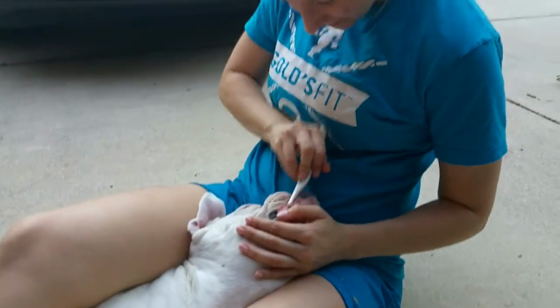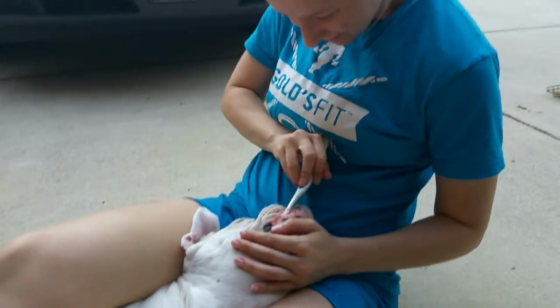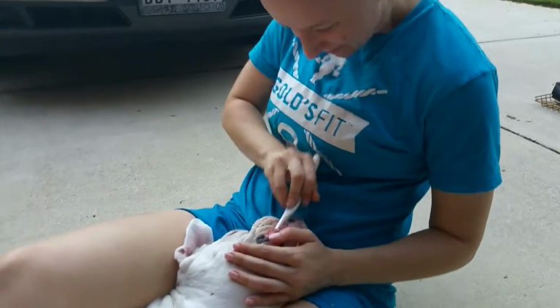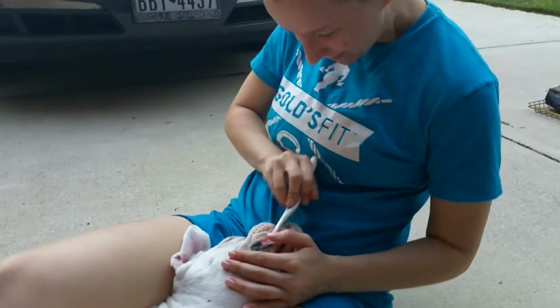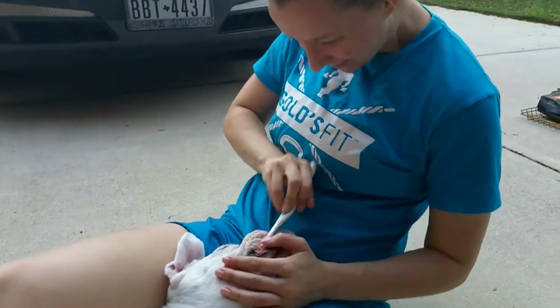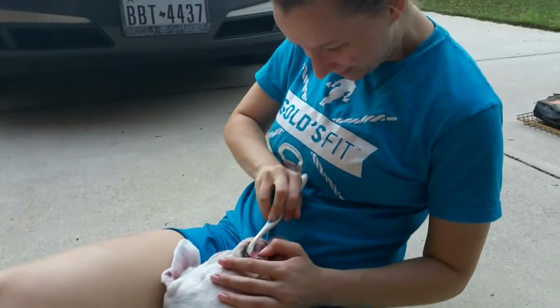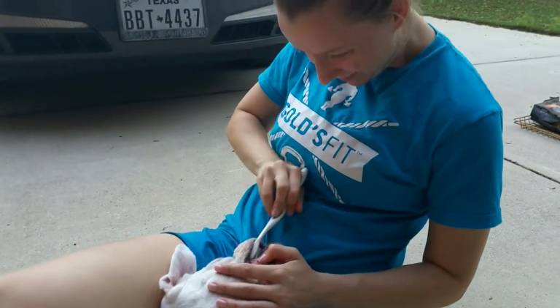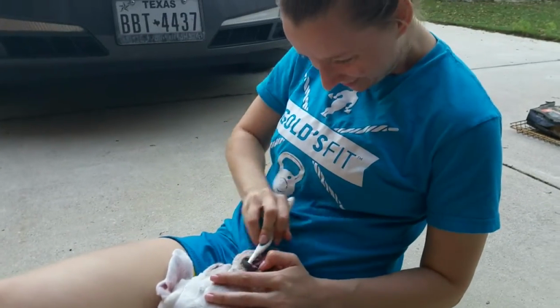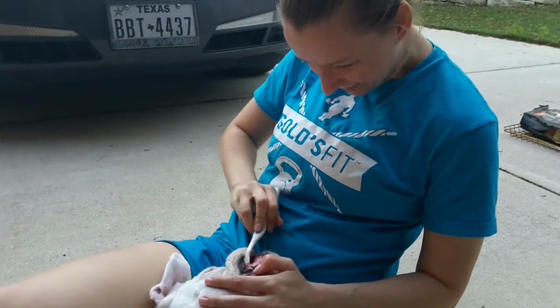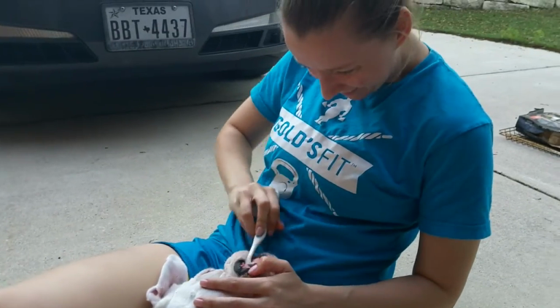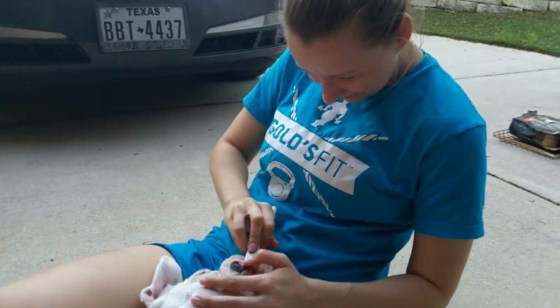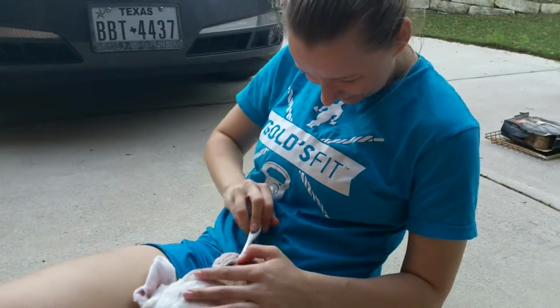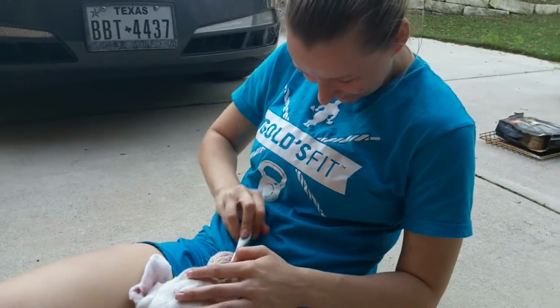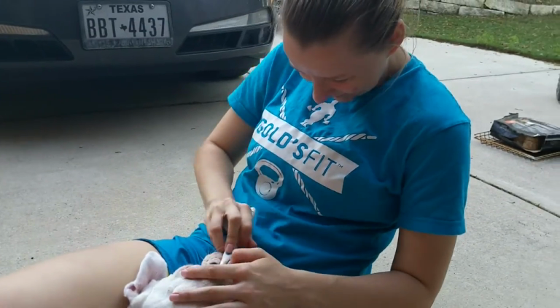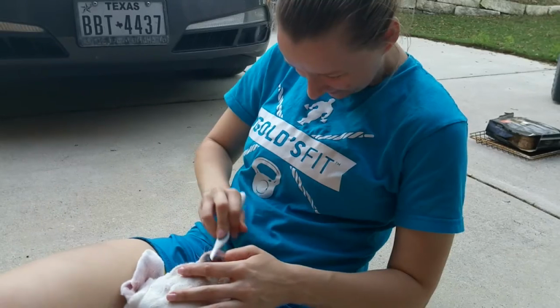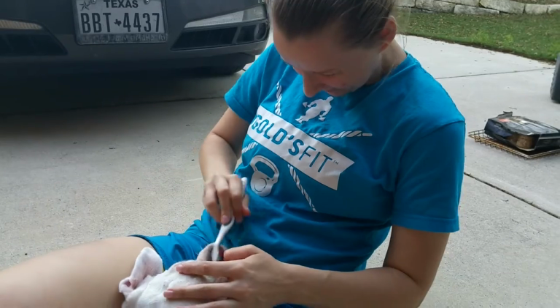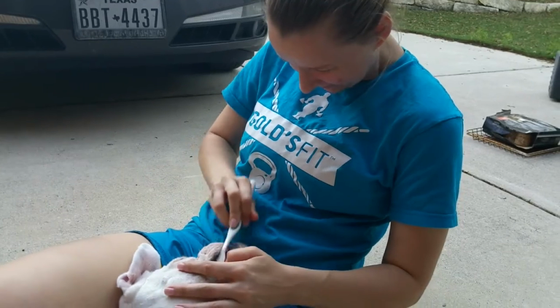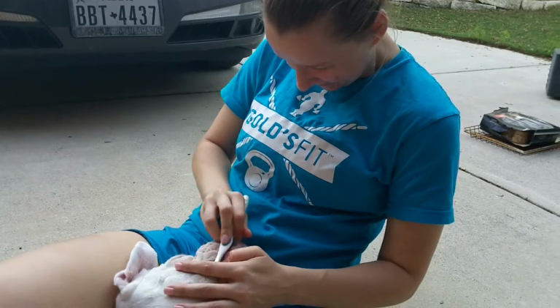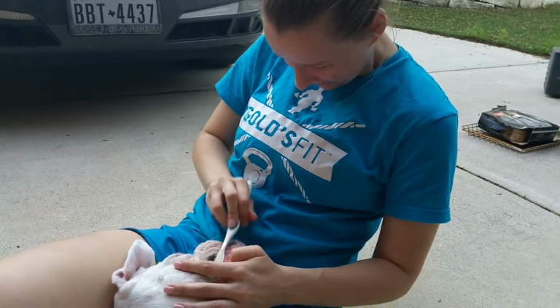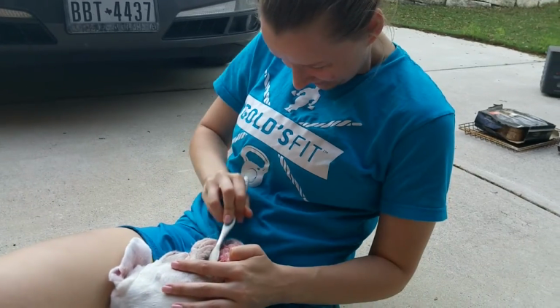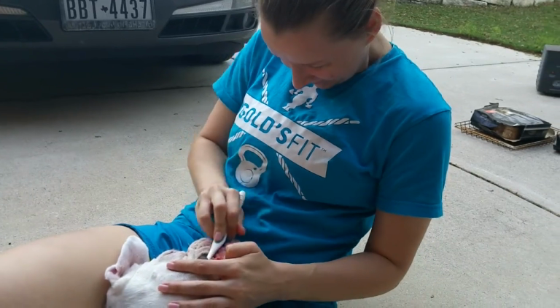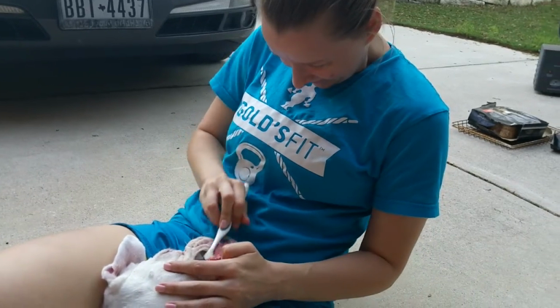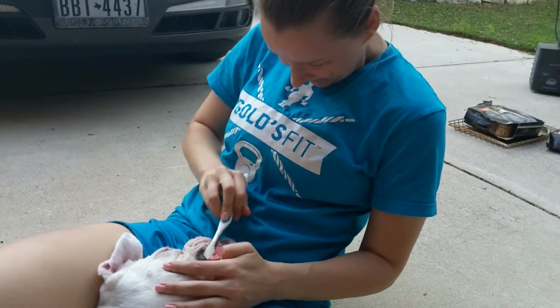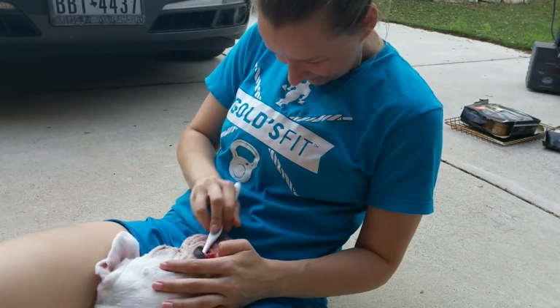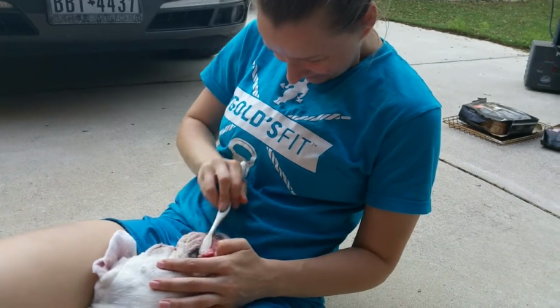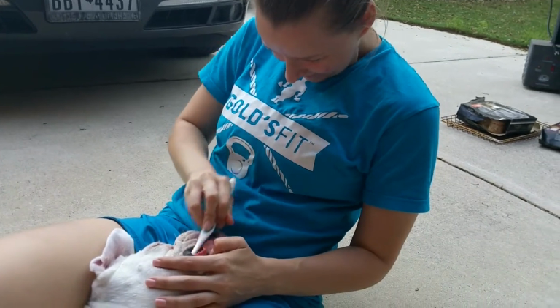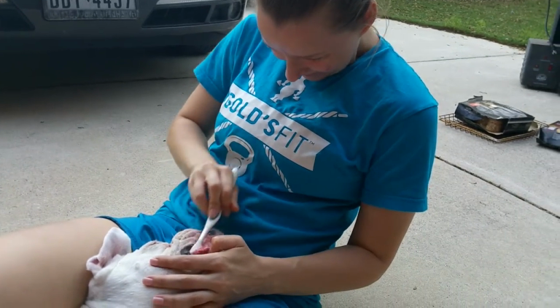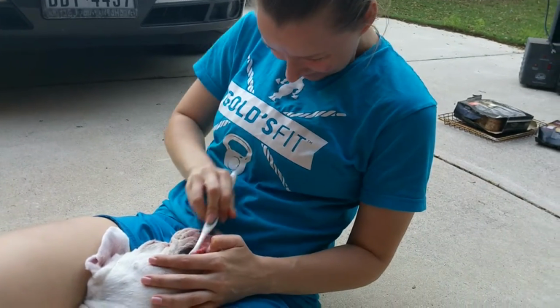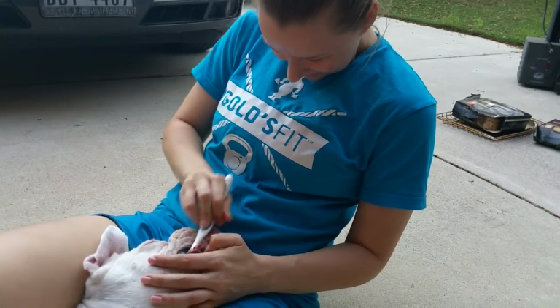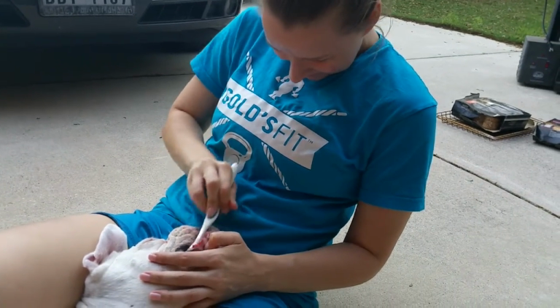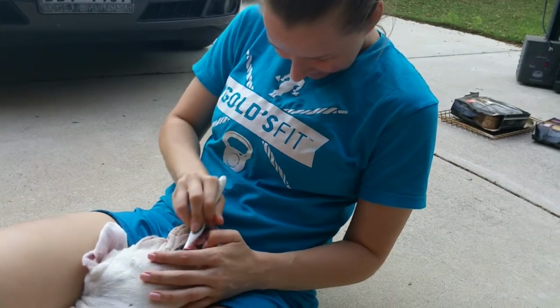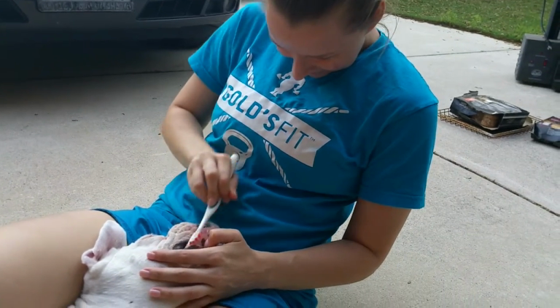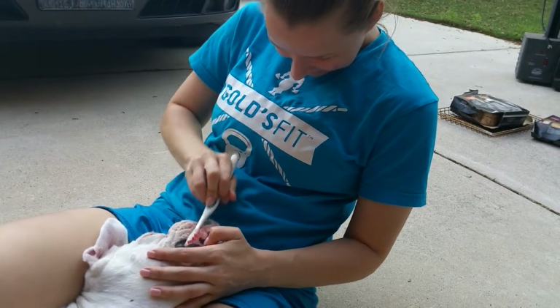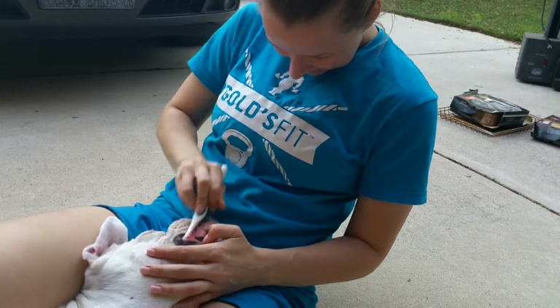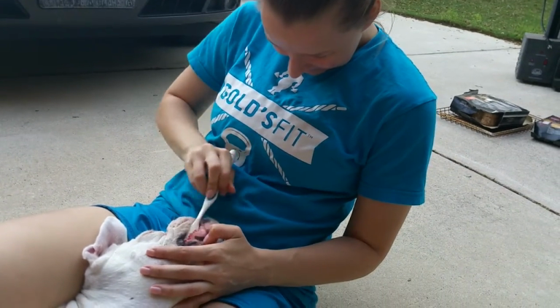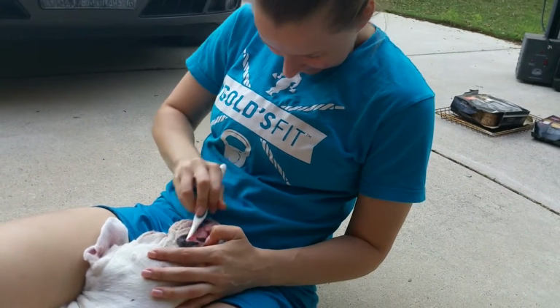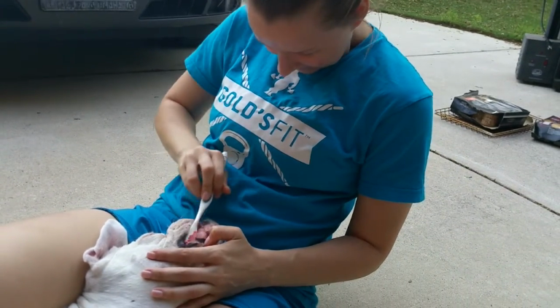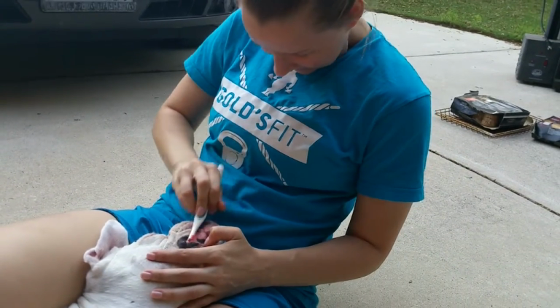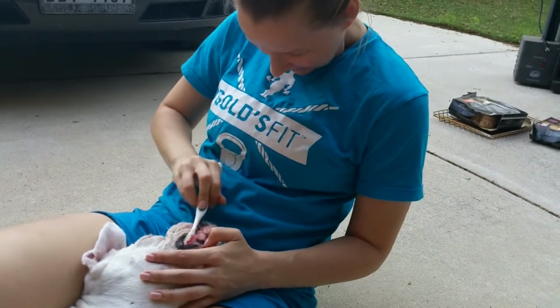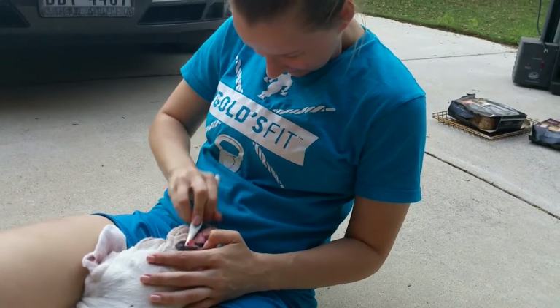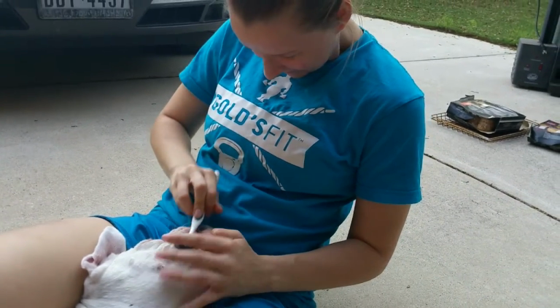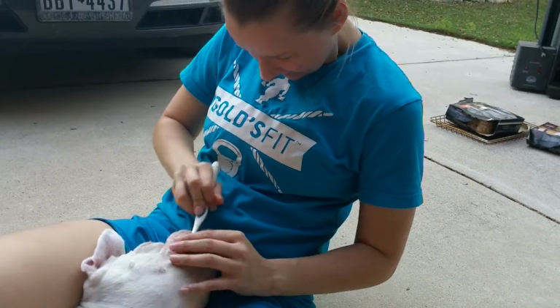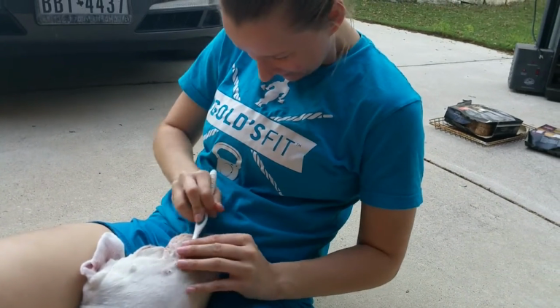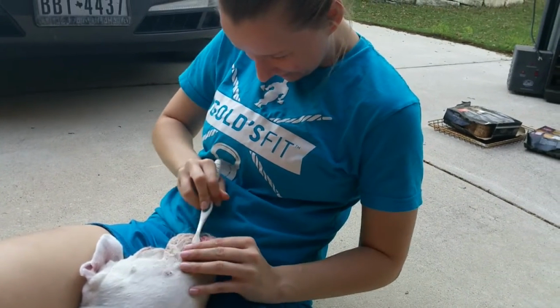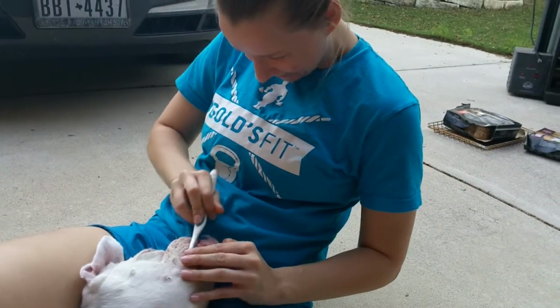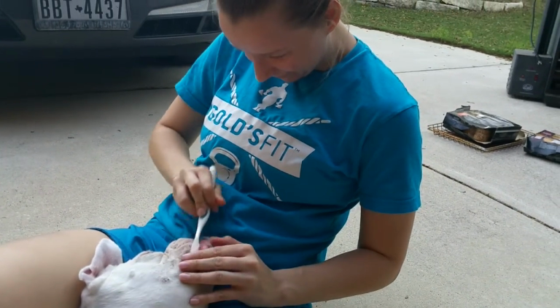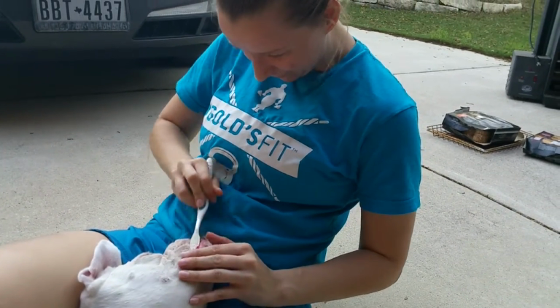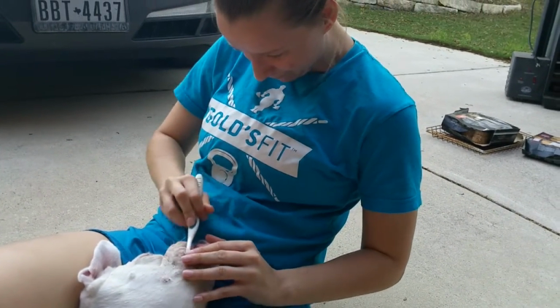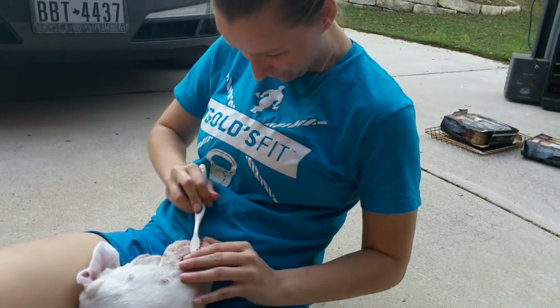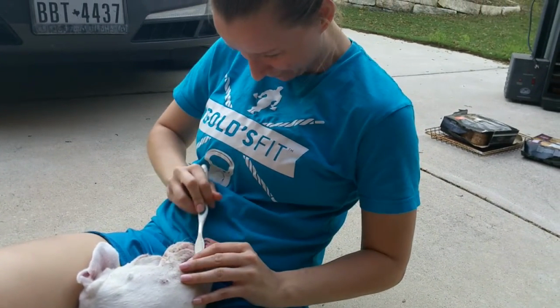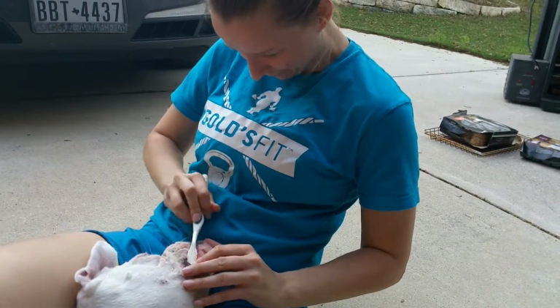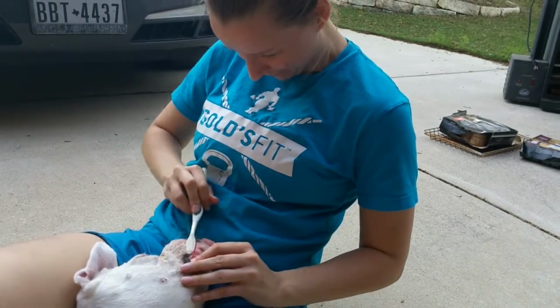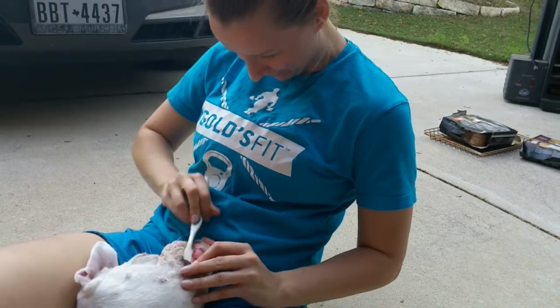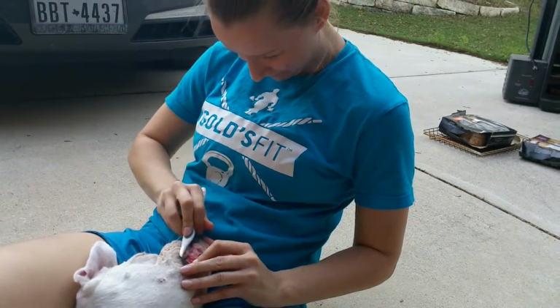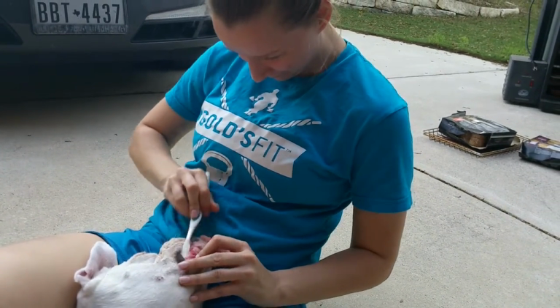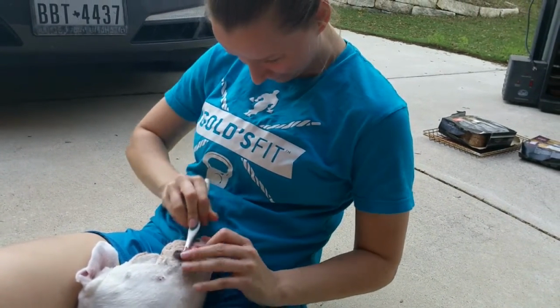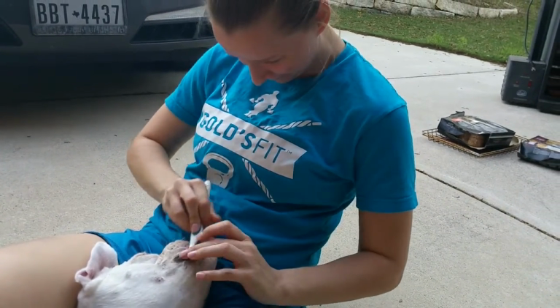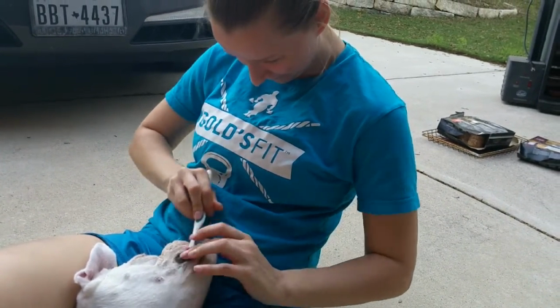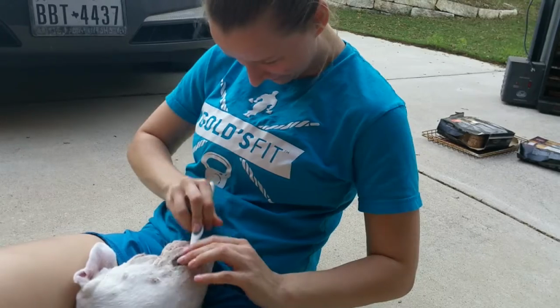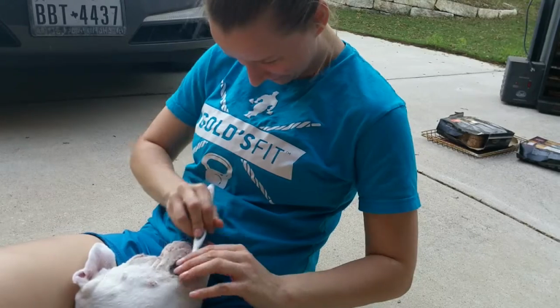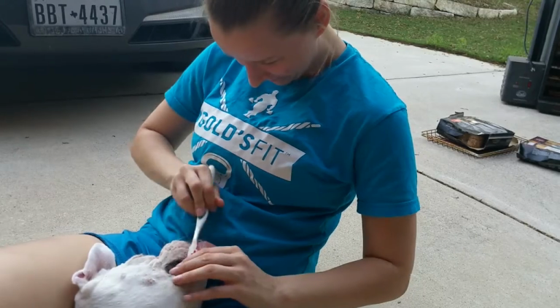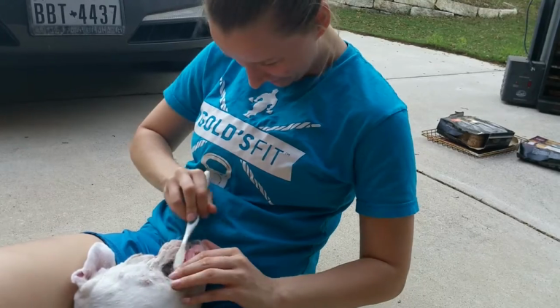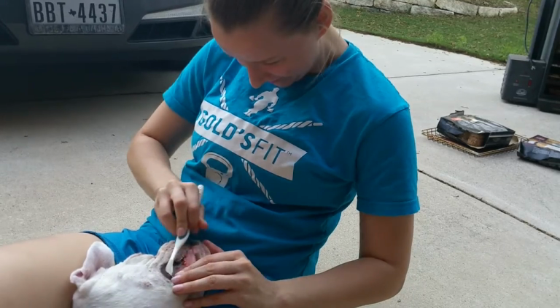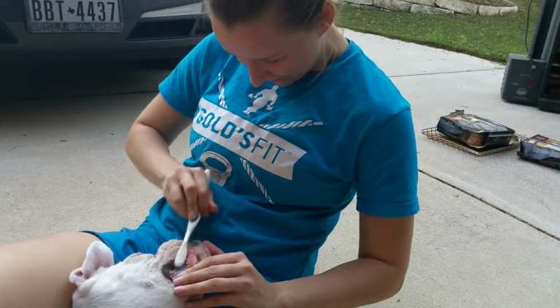Angel's enjoying it. This is the new Gold's Fit training — brushing the boxer's teeth. Pull the boxer down and brush the teeth. Yep.